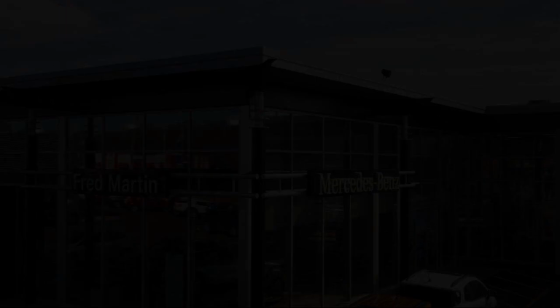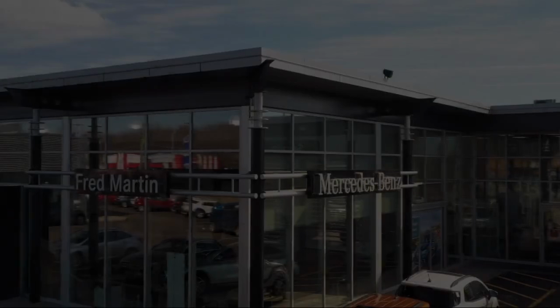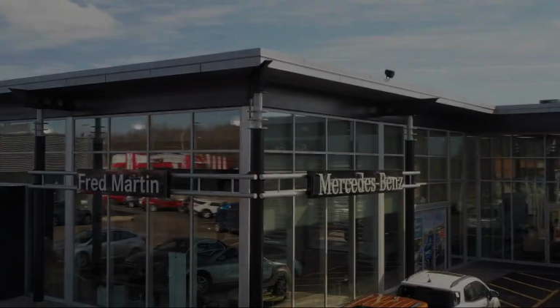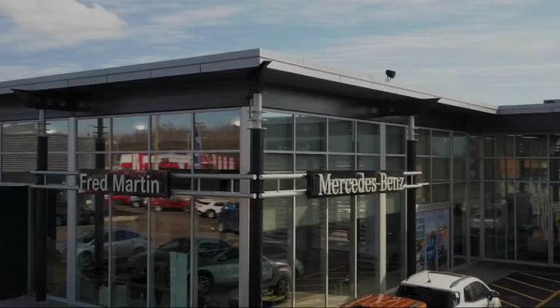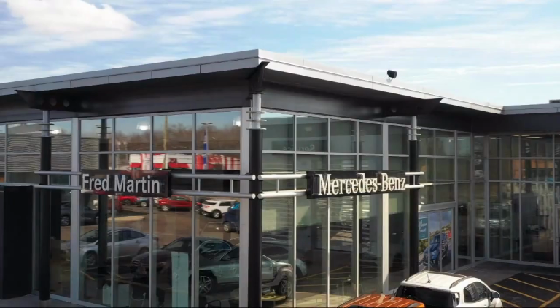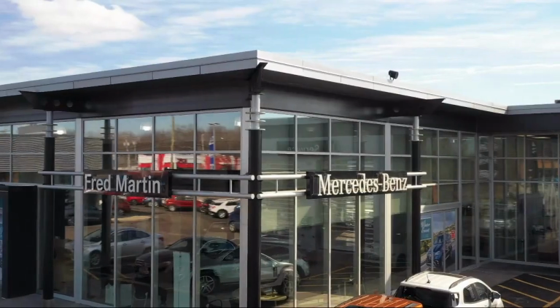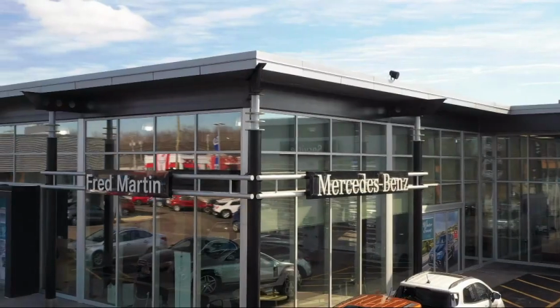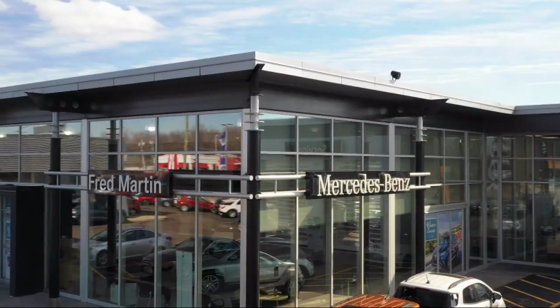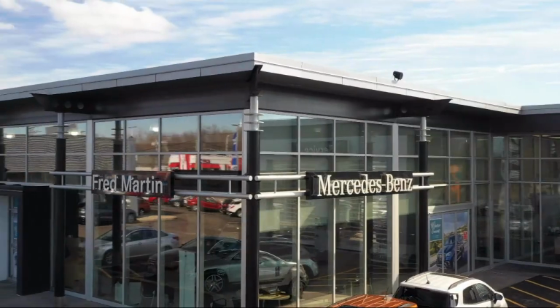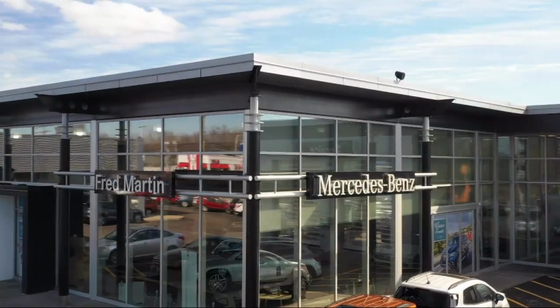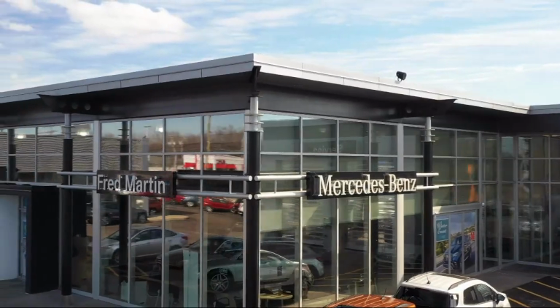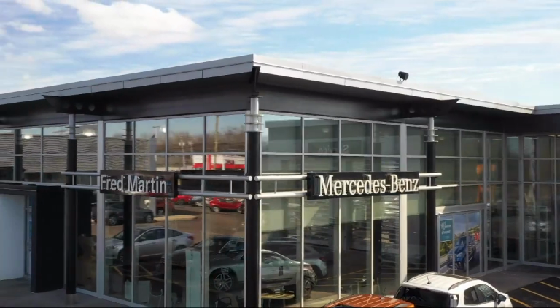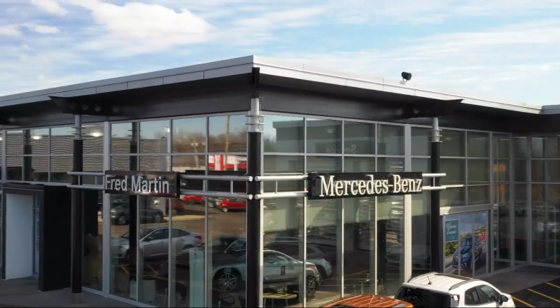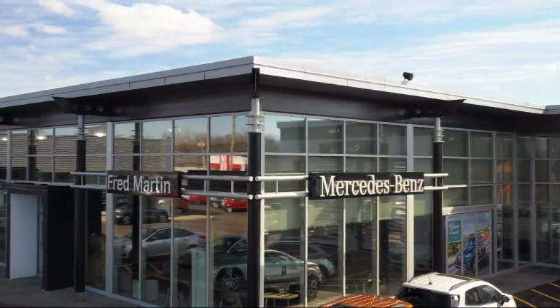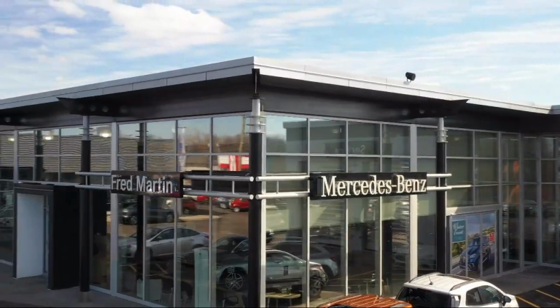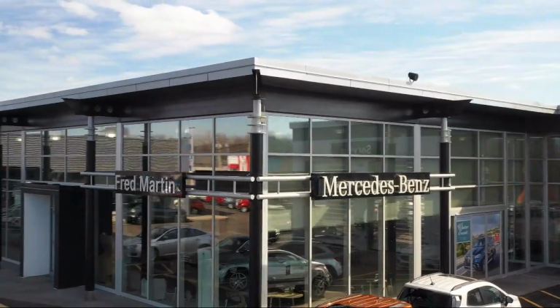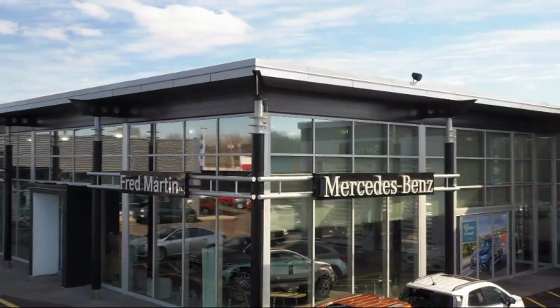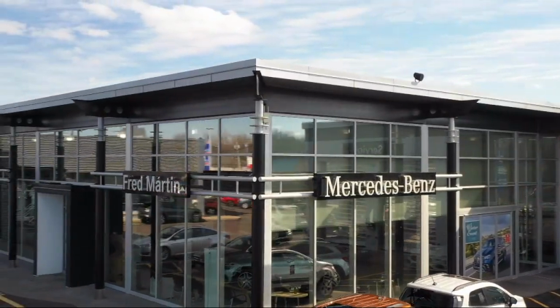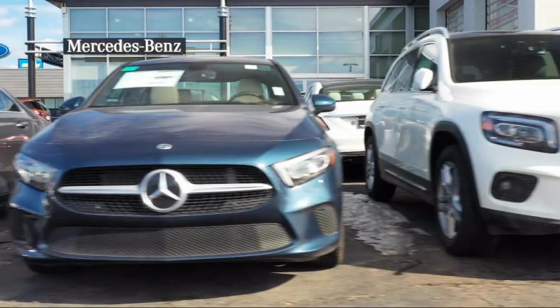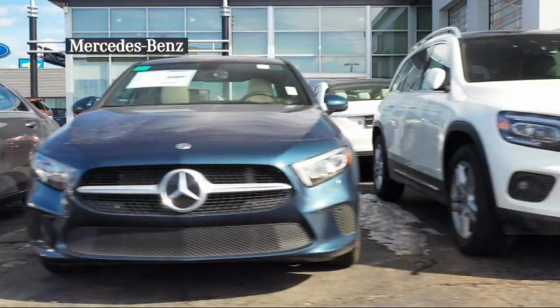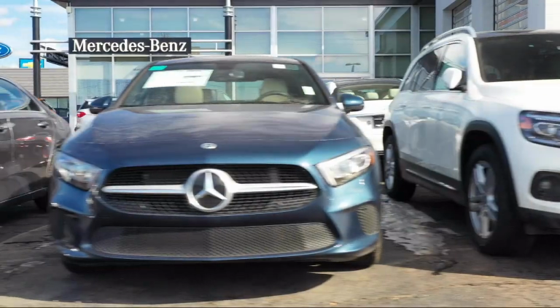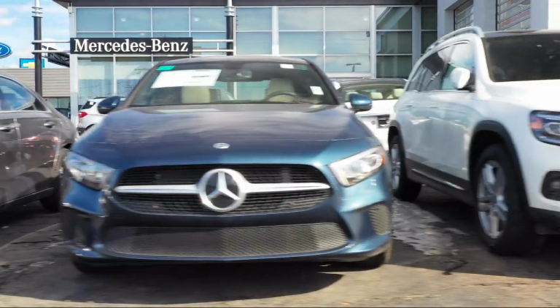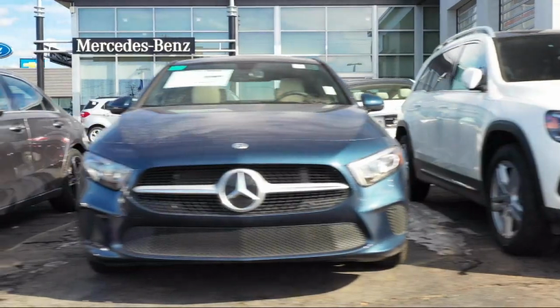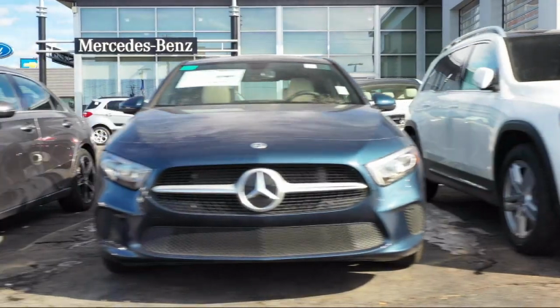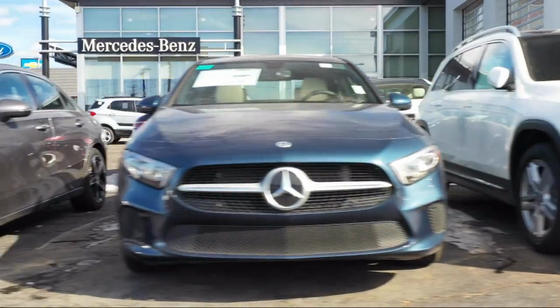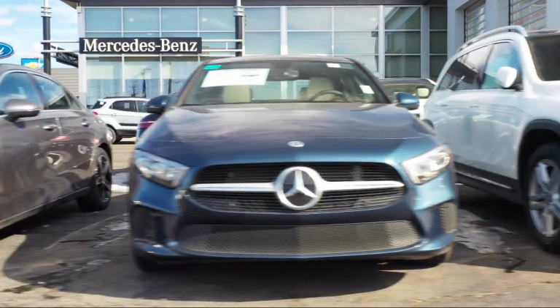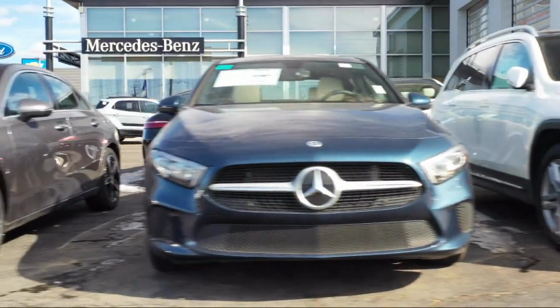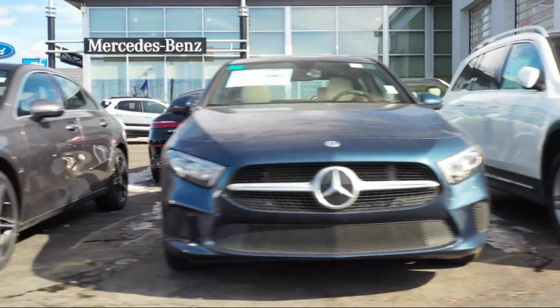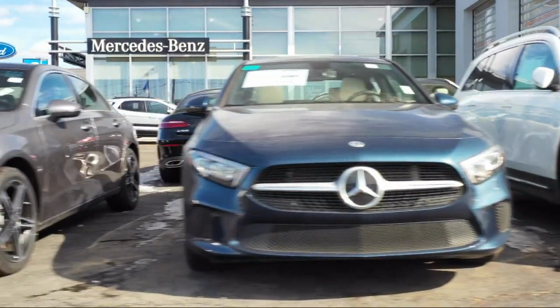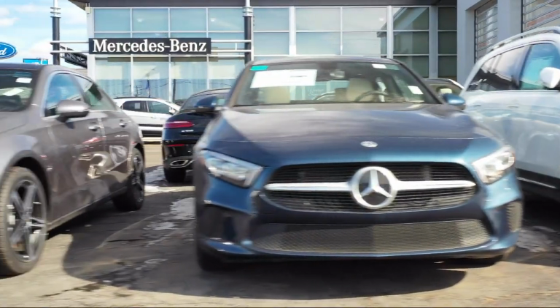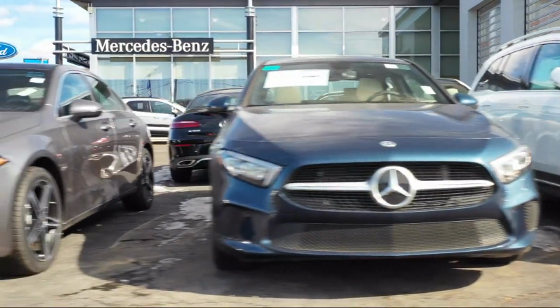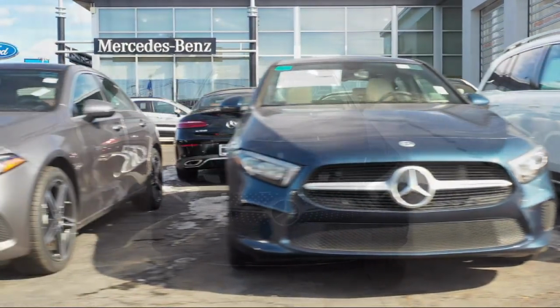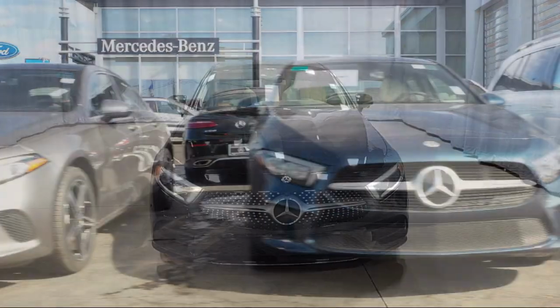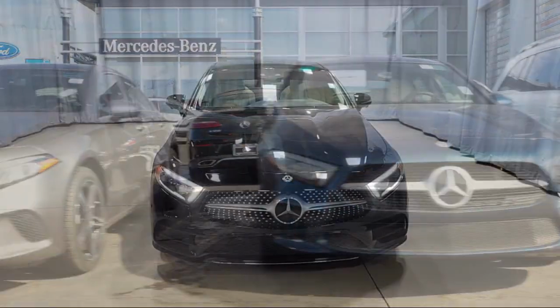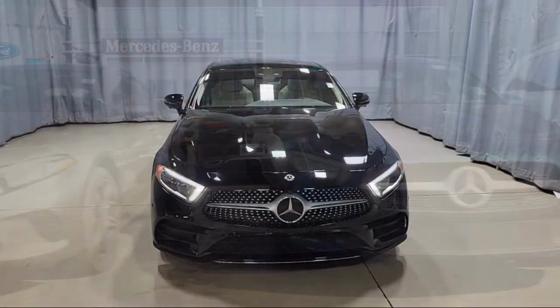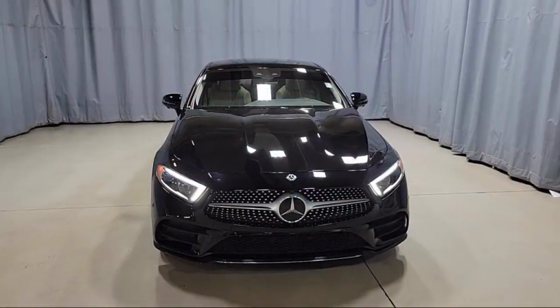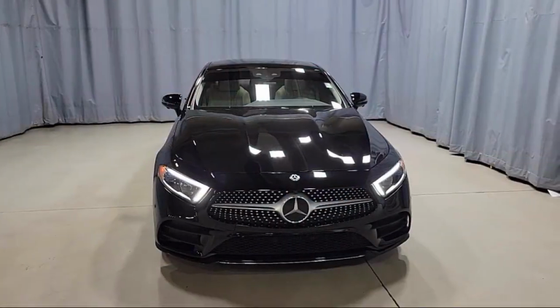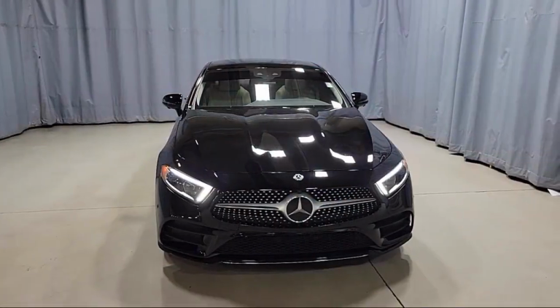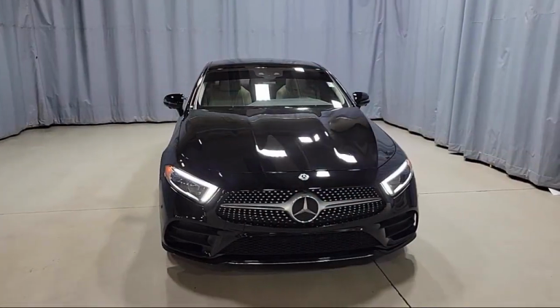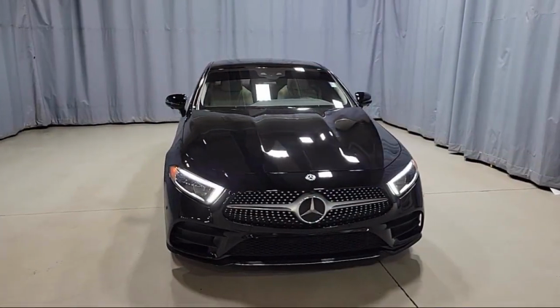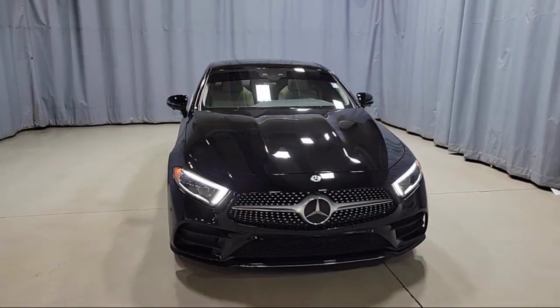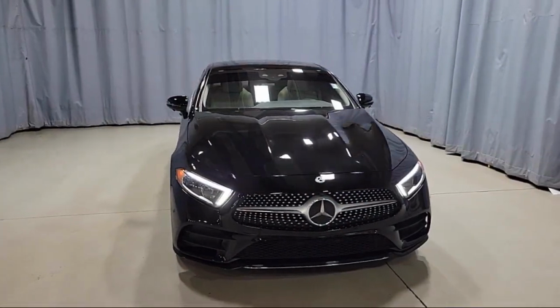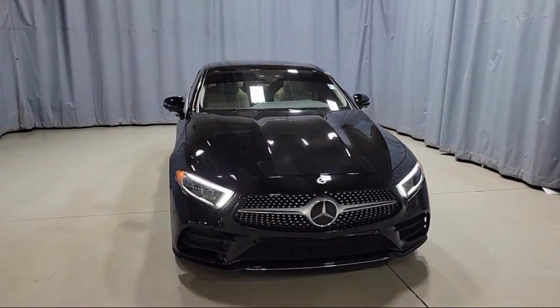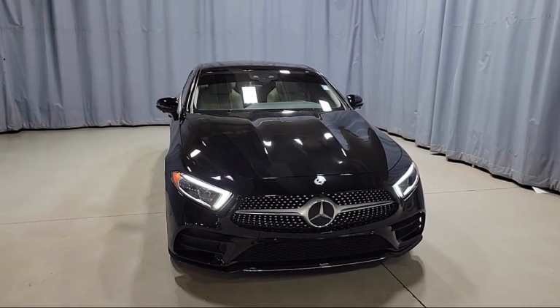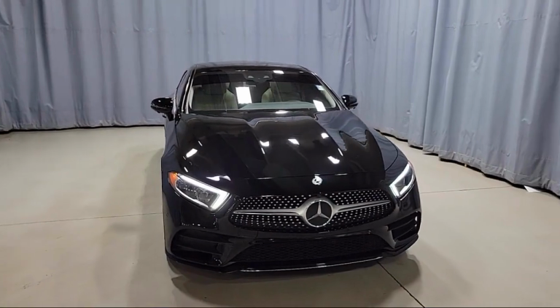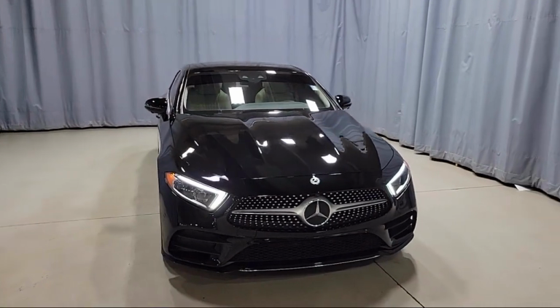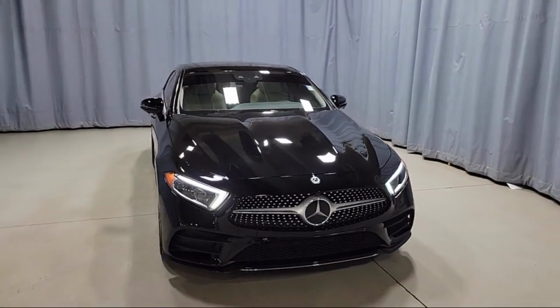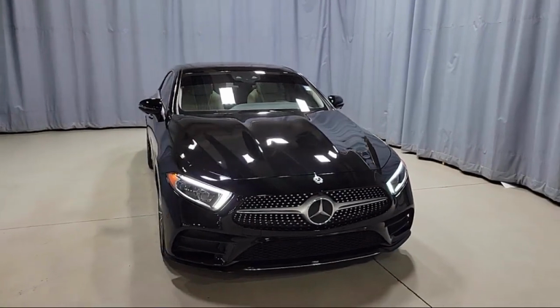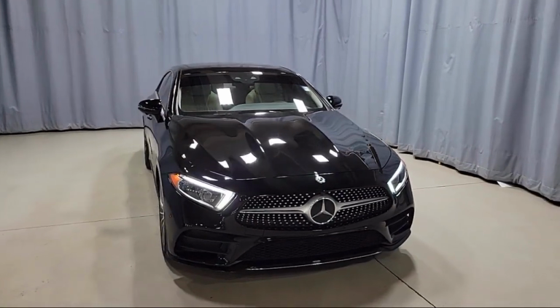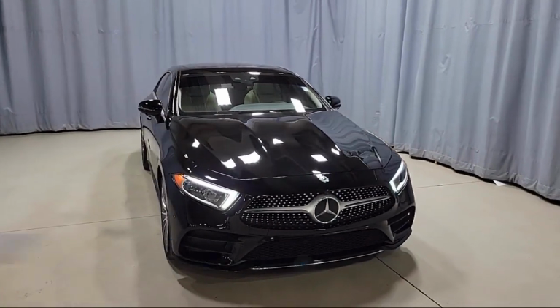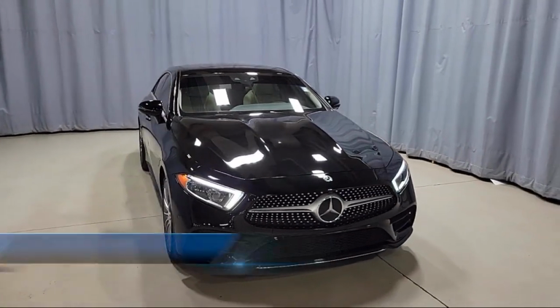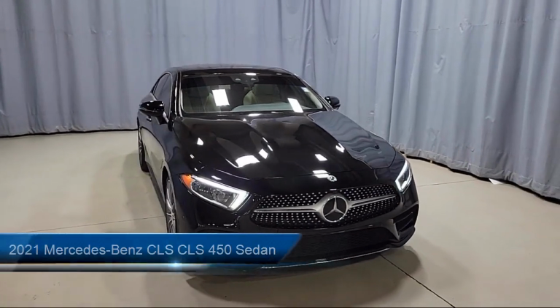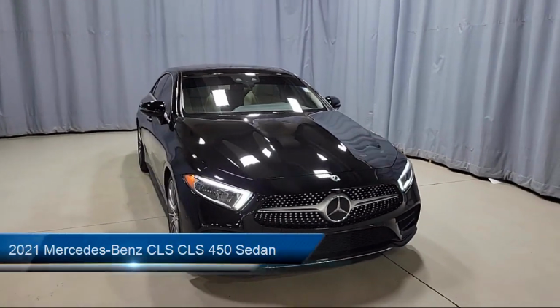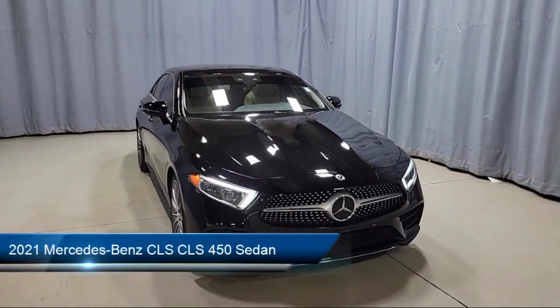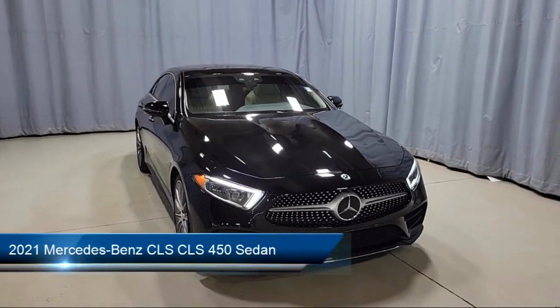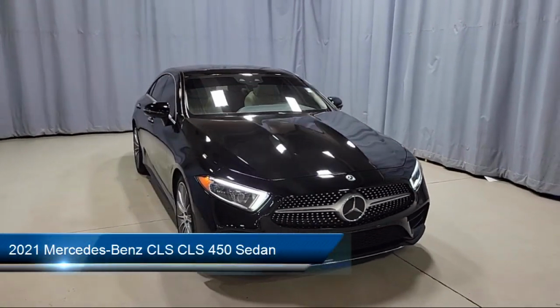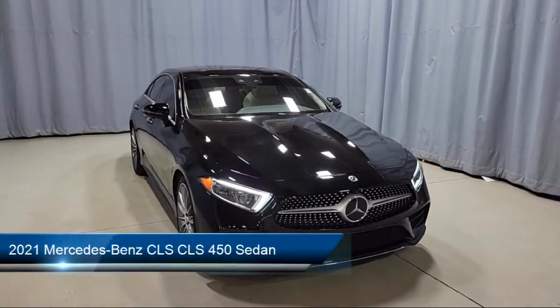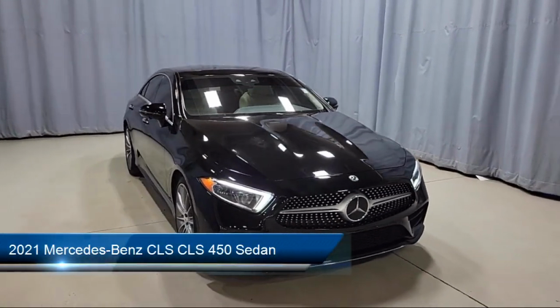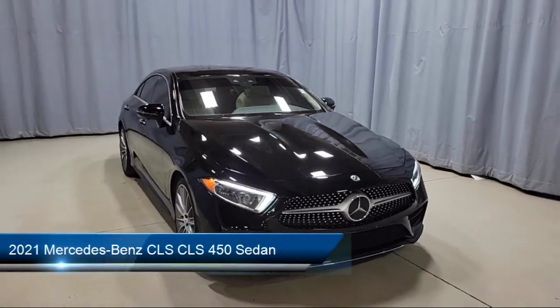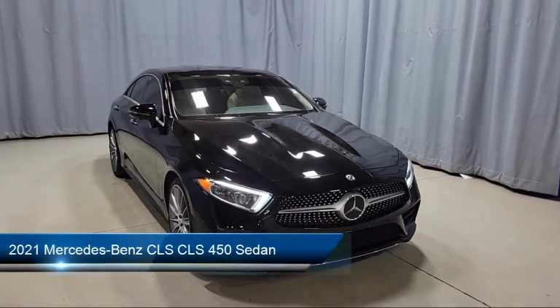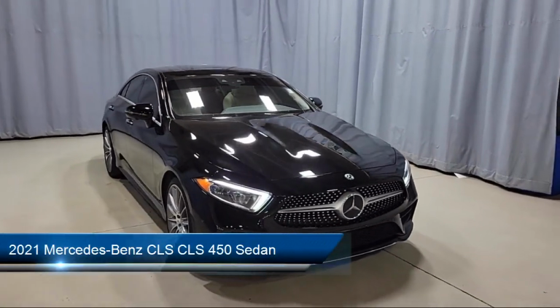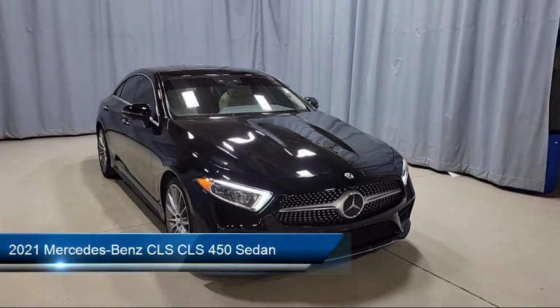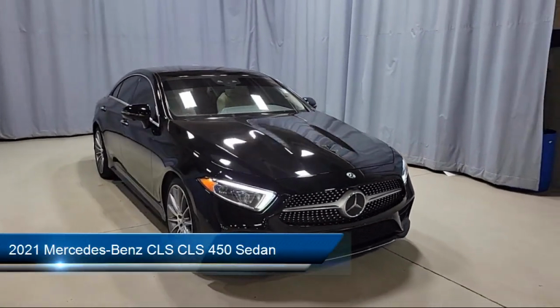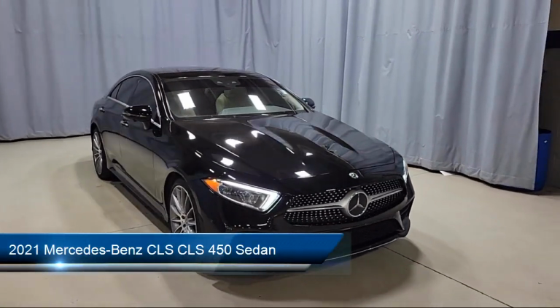Welcome to Mercedes-Benz of Youngstown, and here's a look at another one of our Mercedes-Benz certified pre-owned vehicles from our inventory.